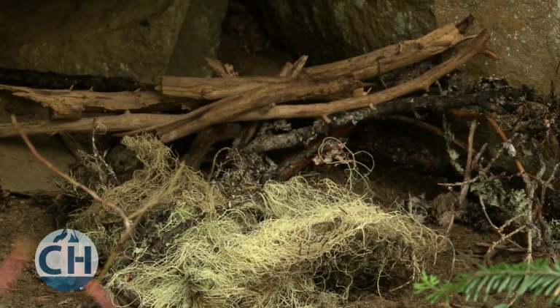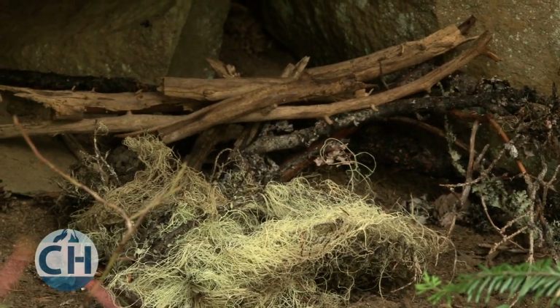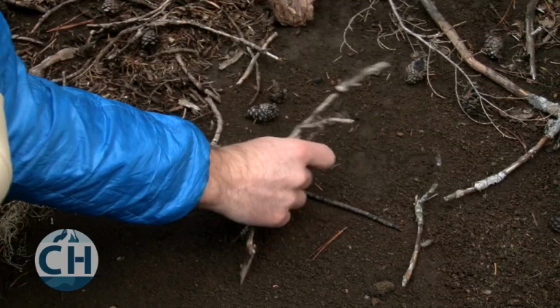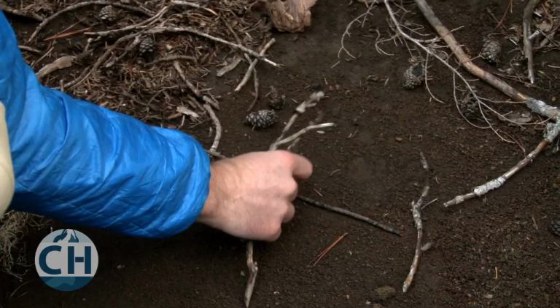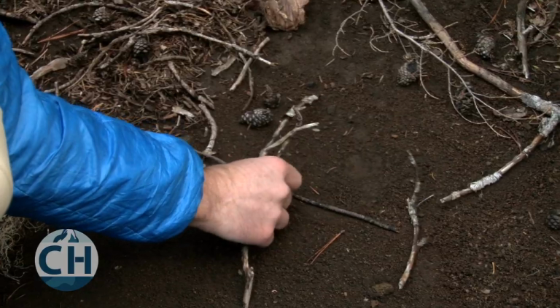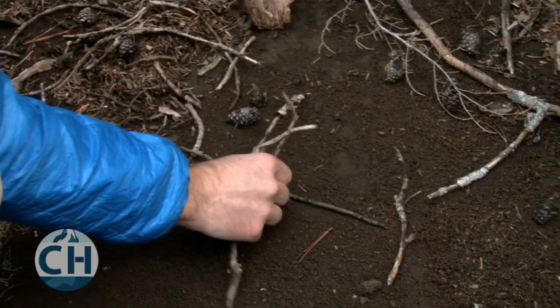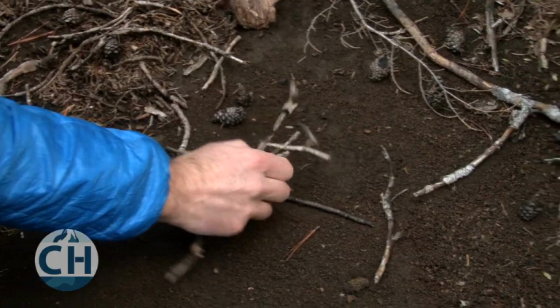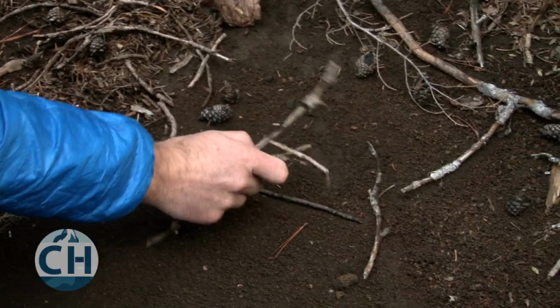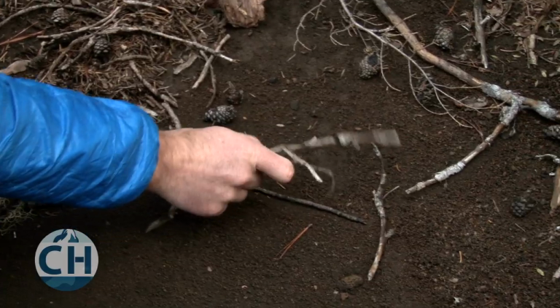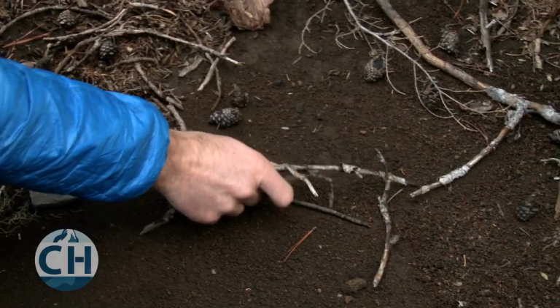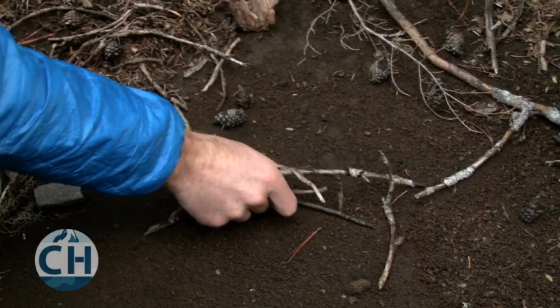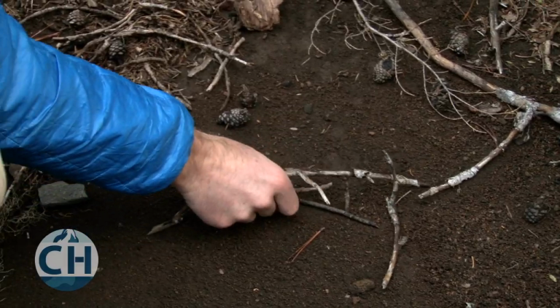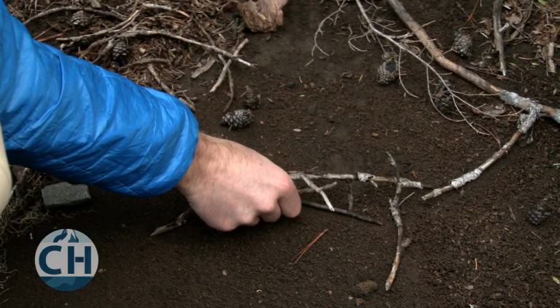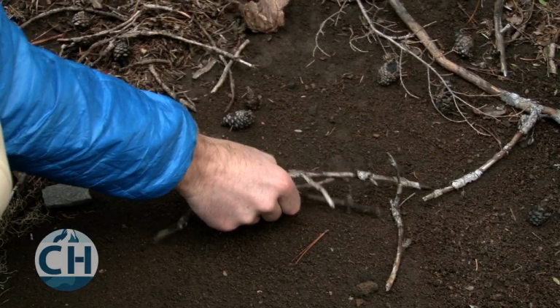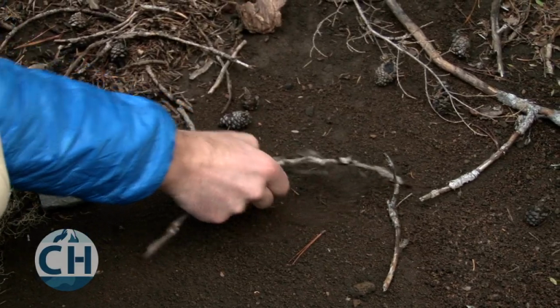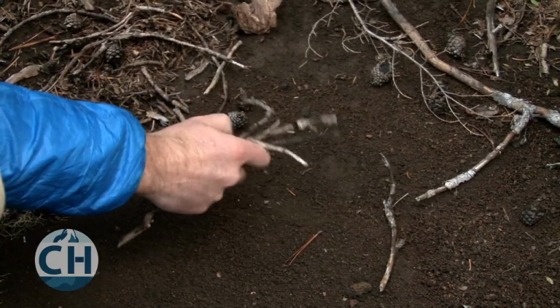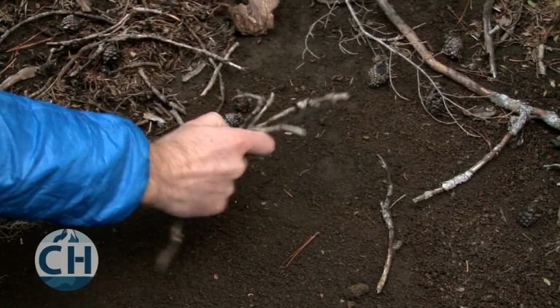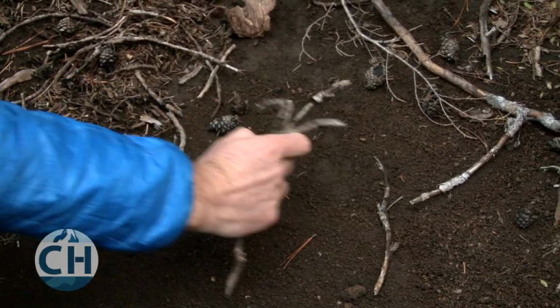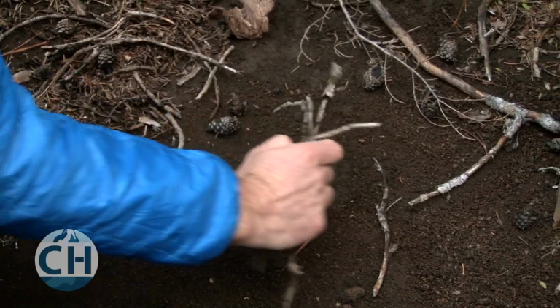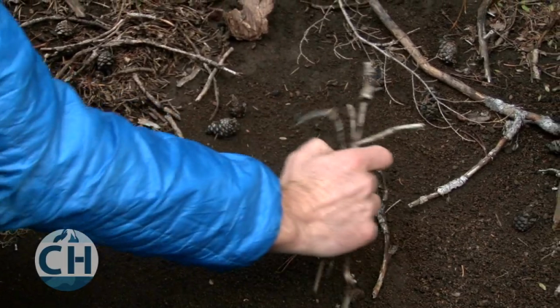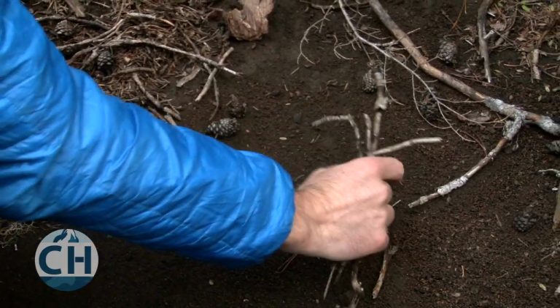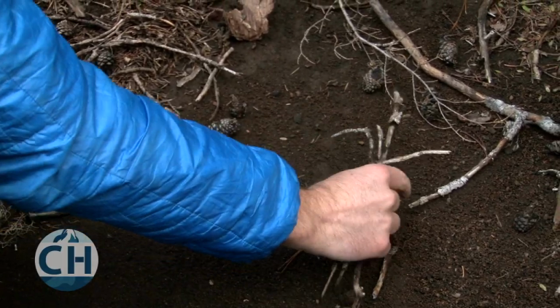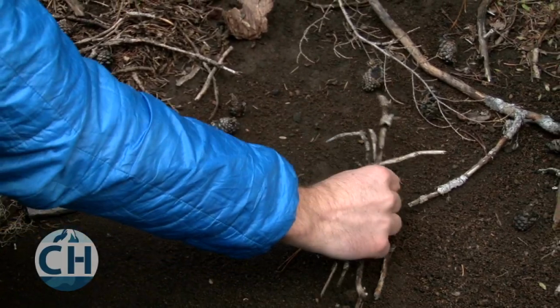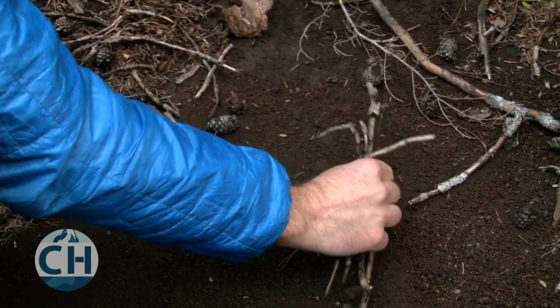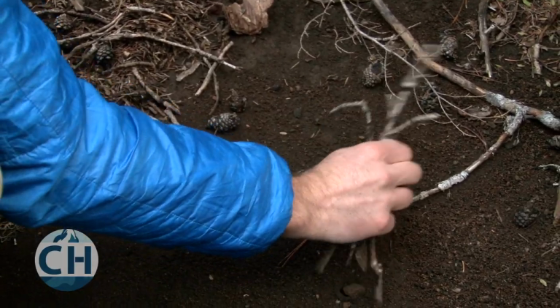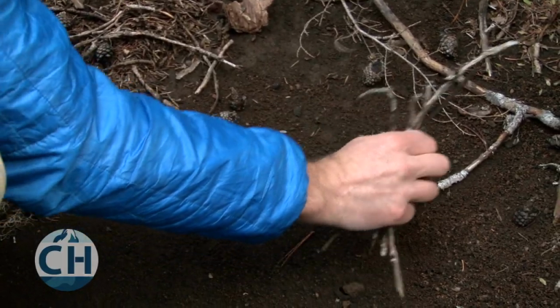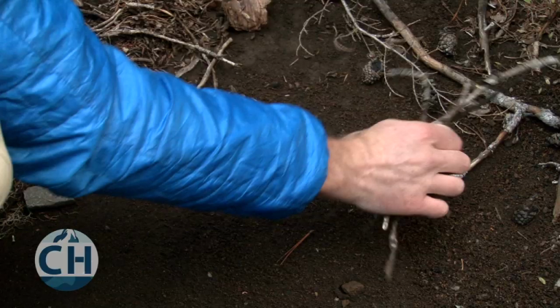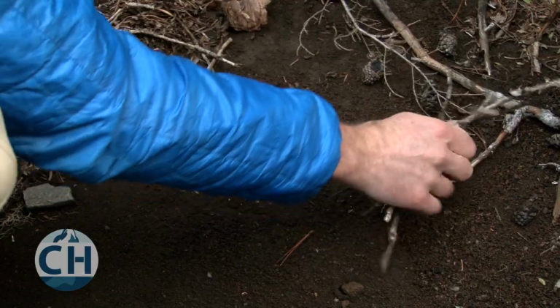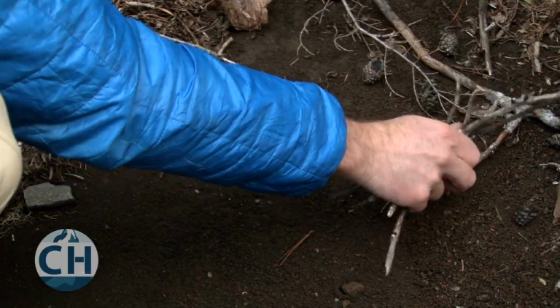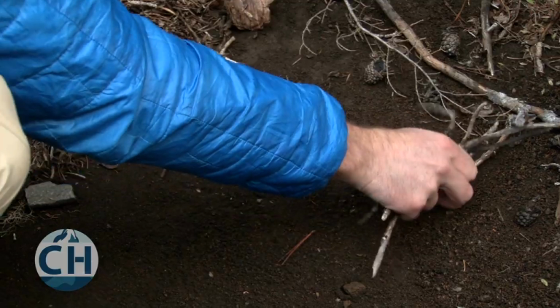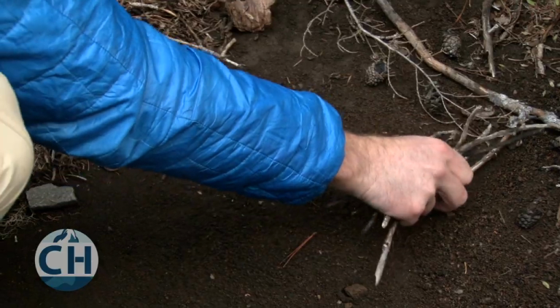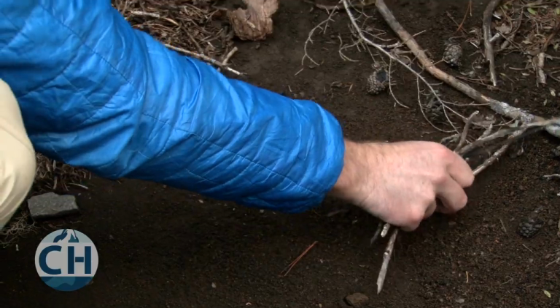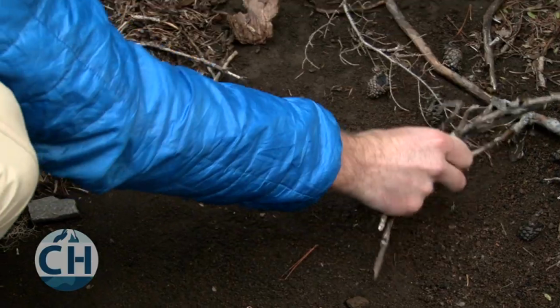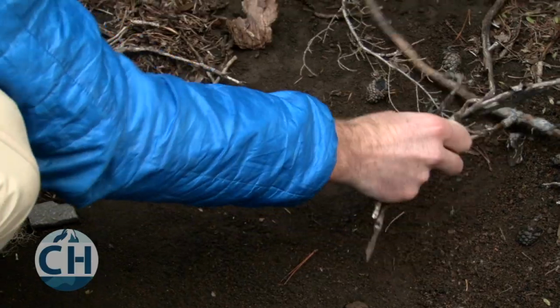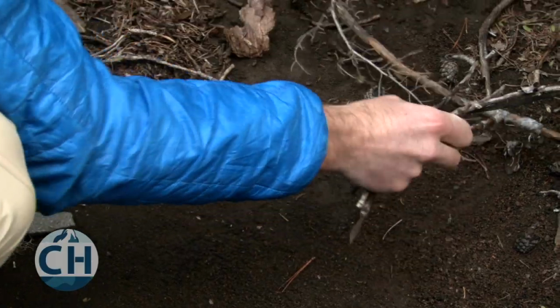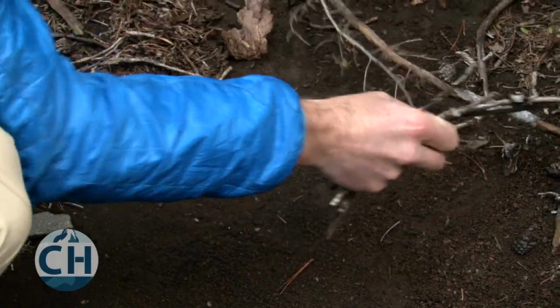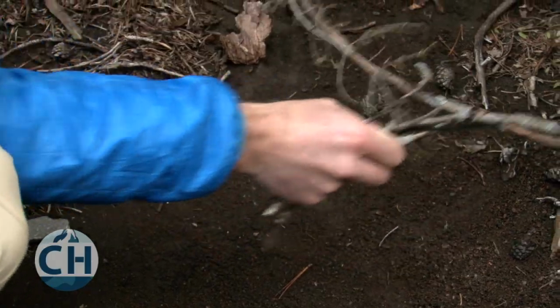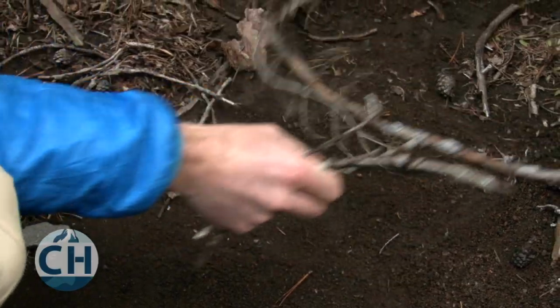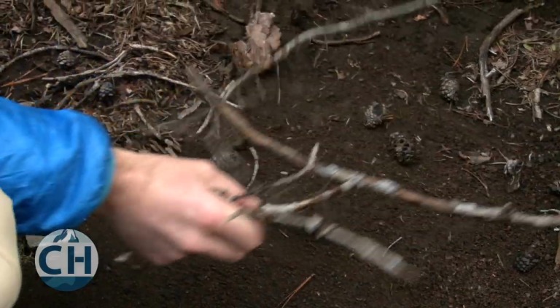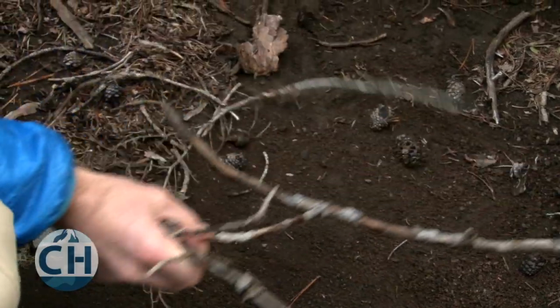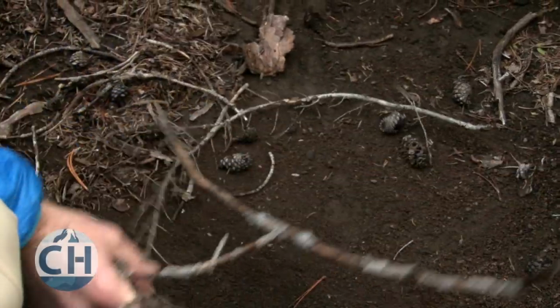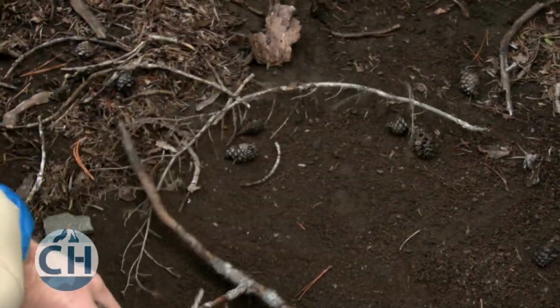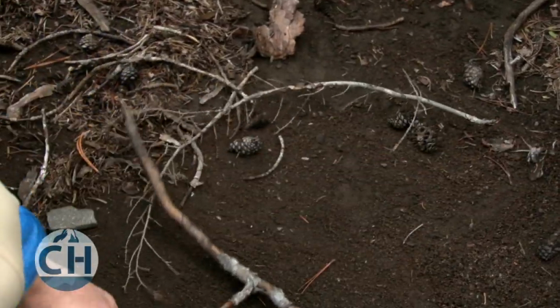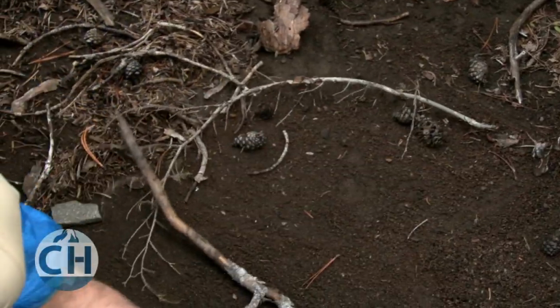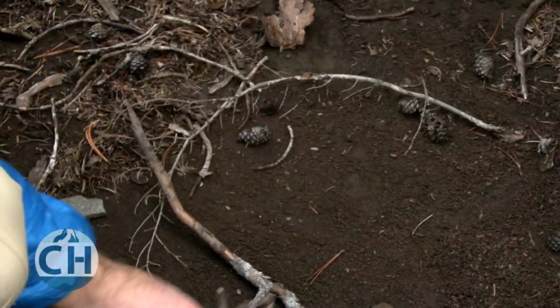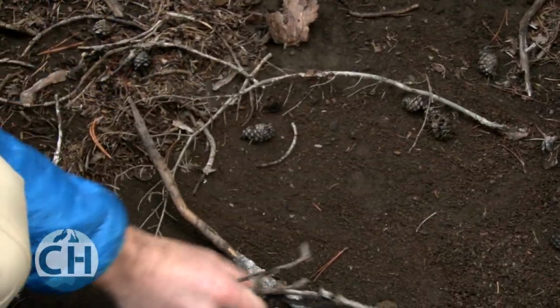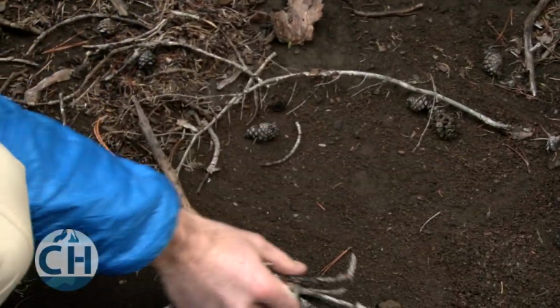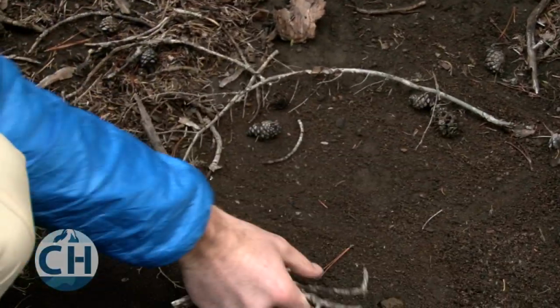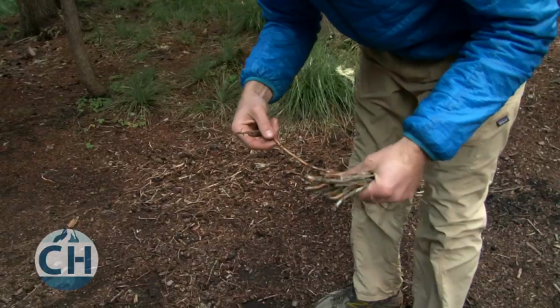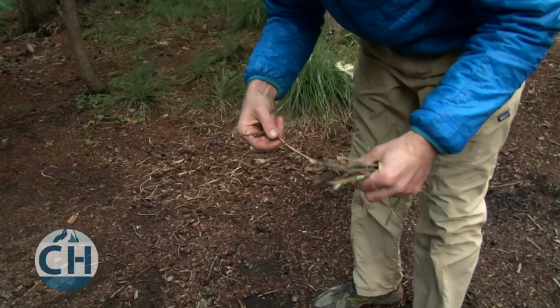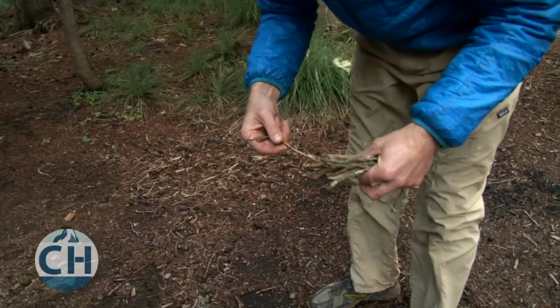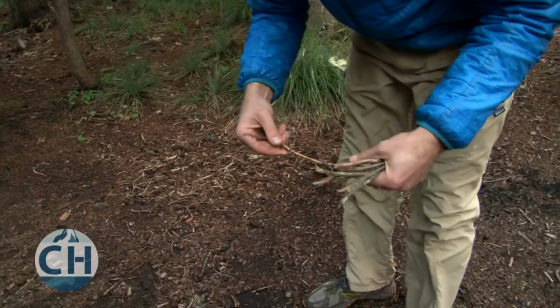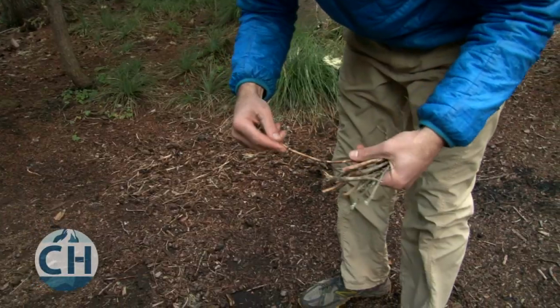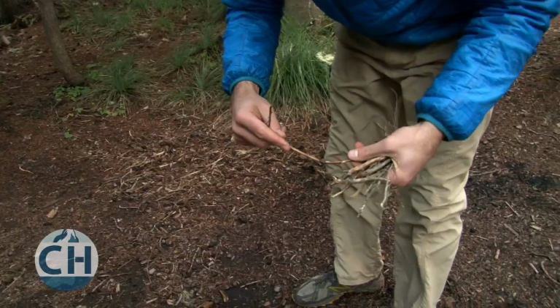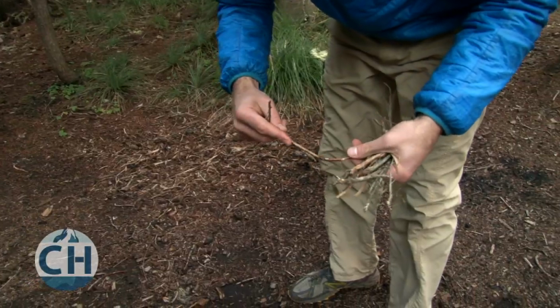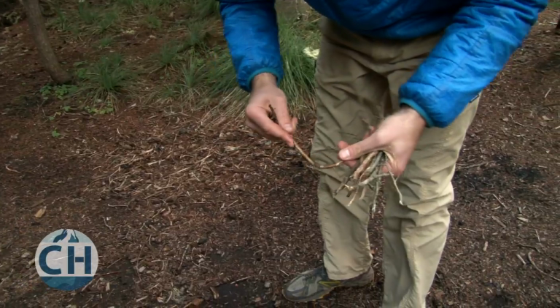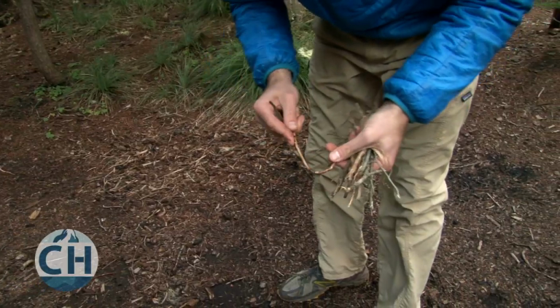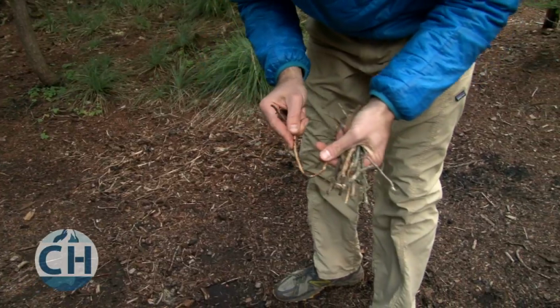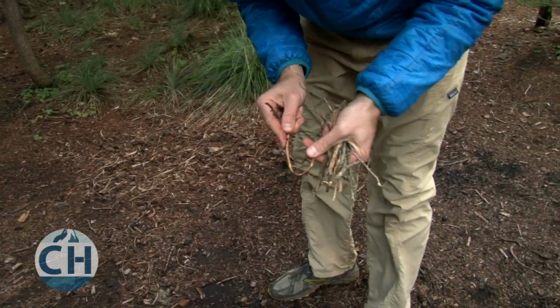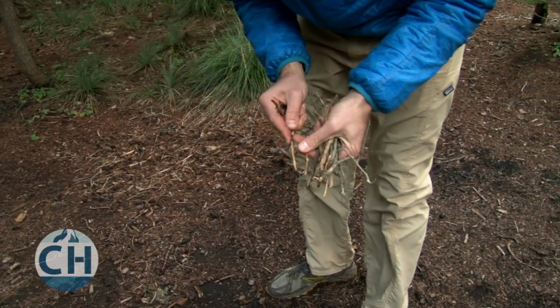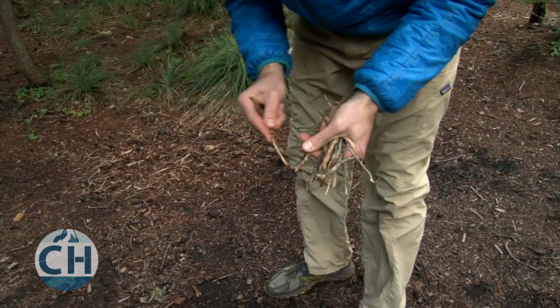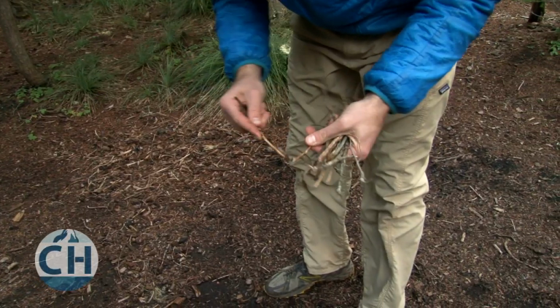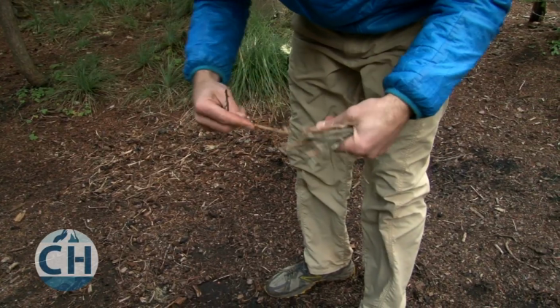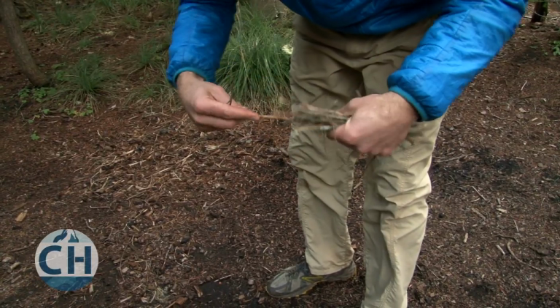Look for wood that snaps easily — that means it's dry. If it bends or if it's green, then it probably won't burn very well.